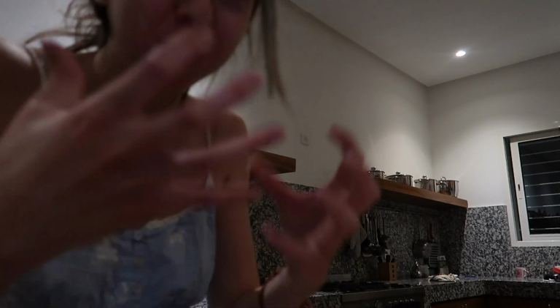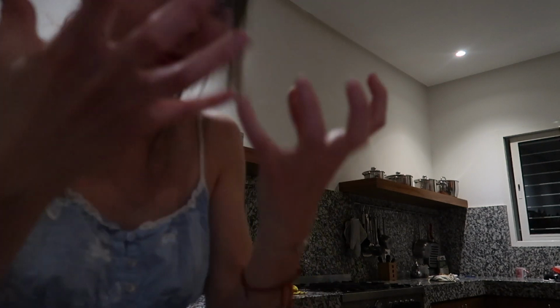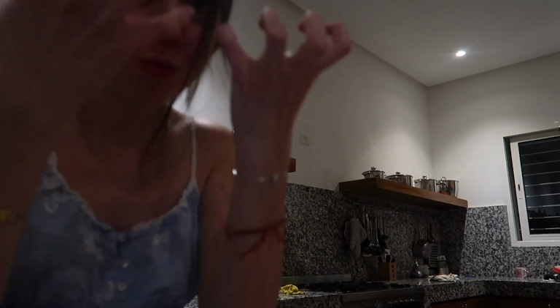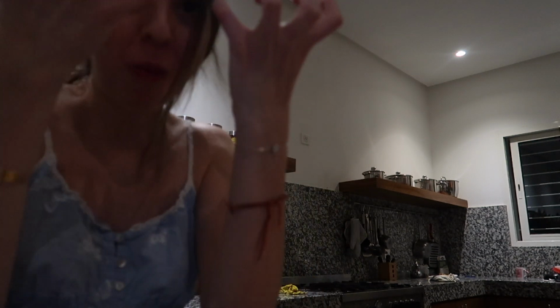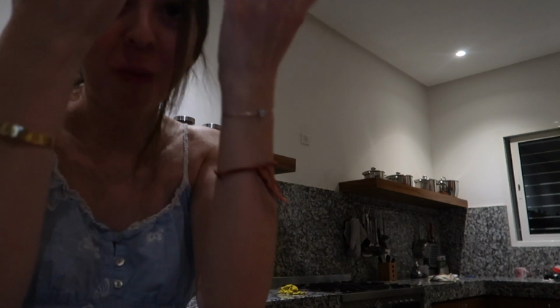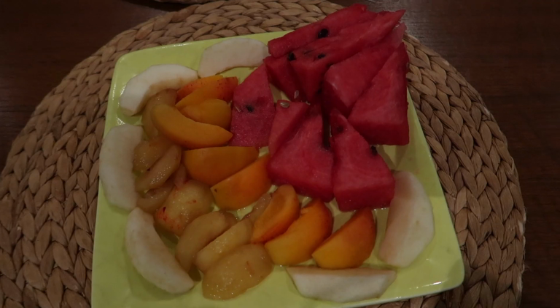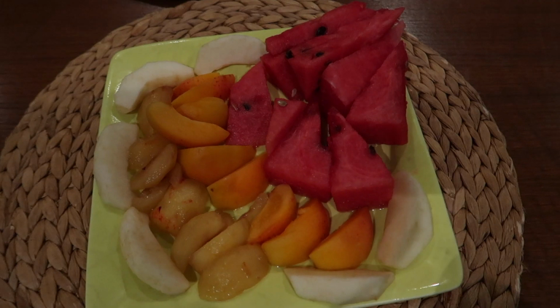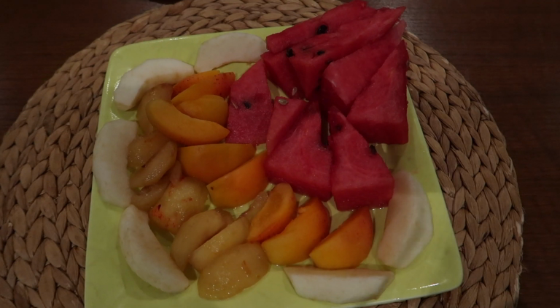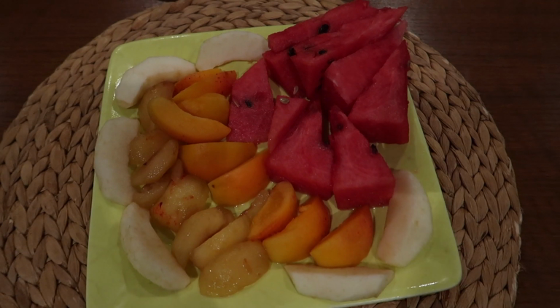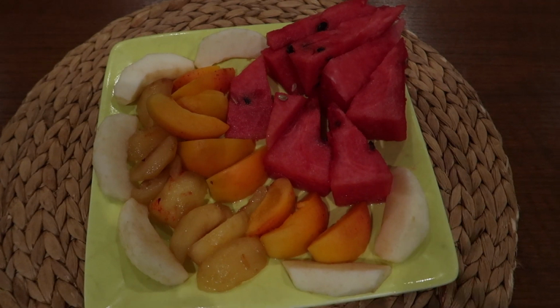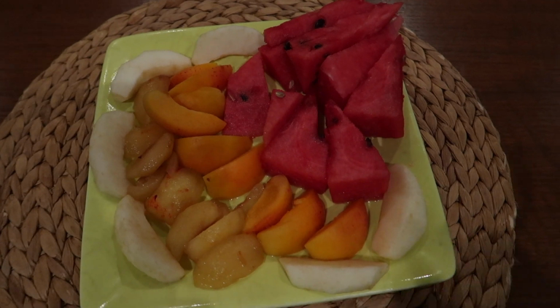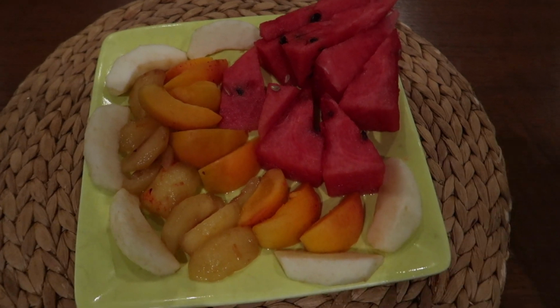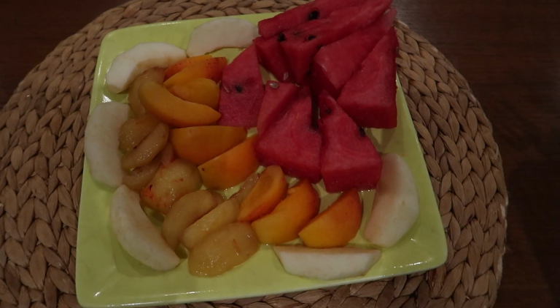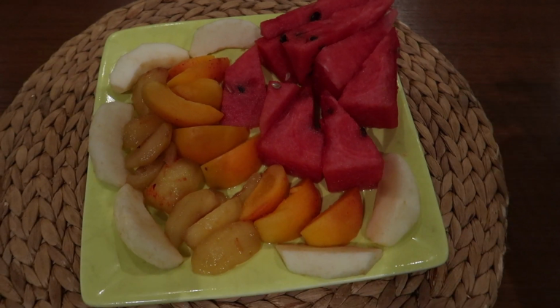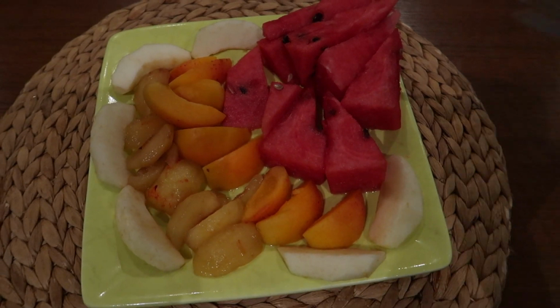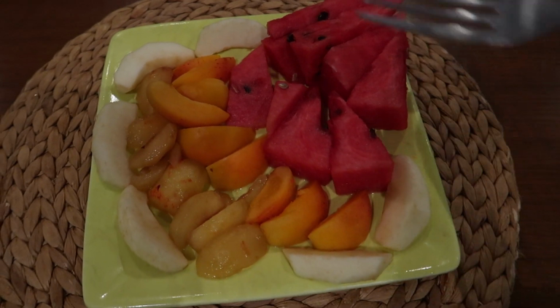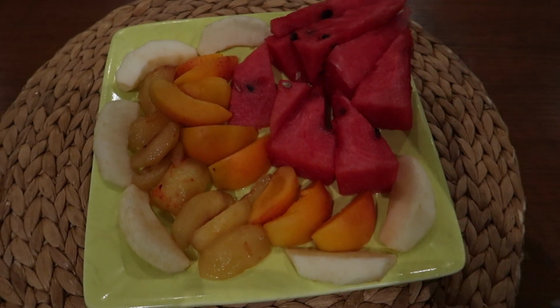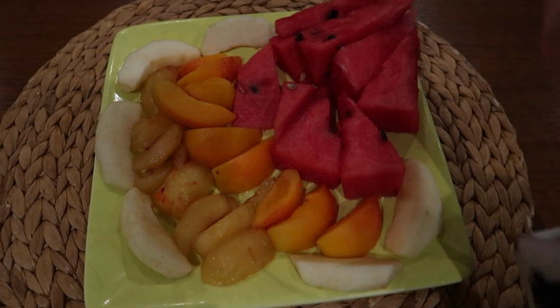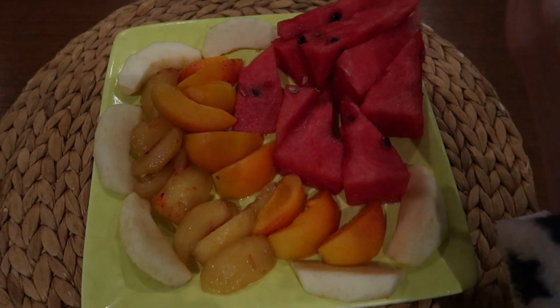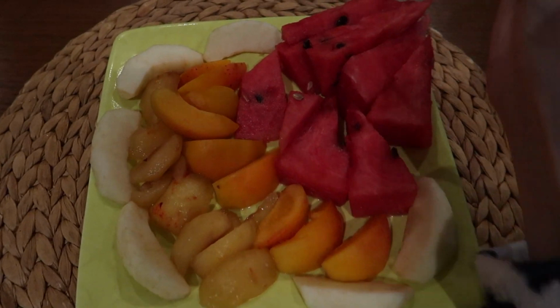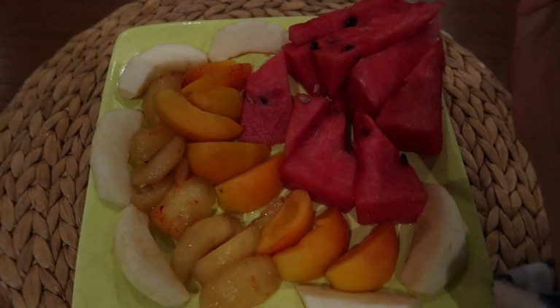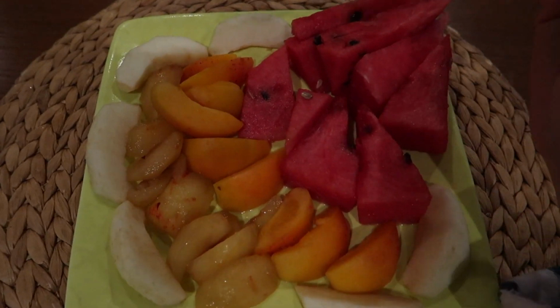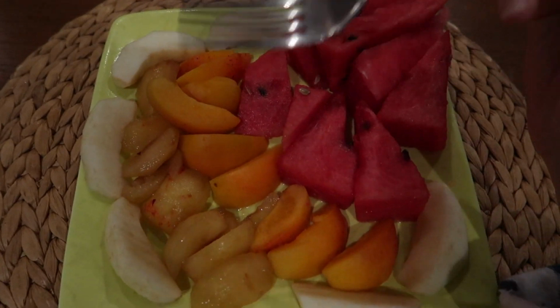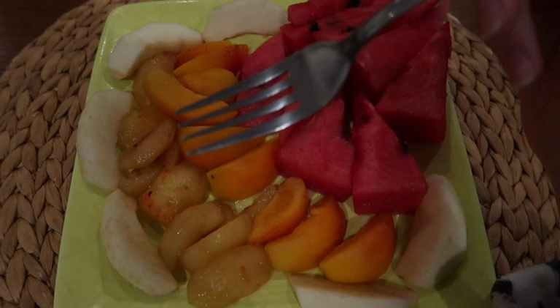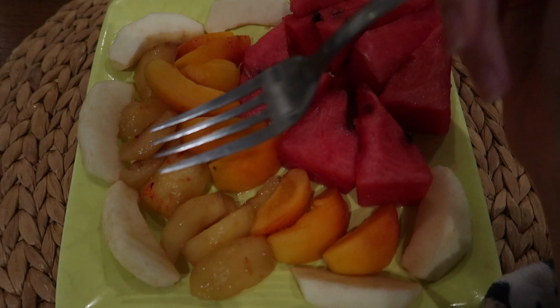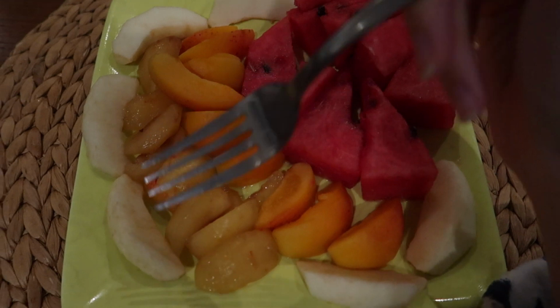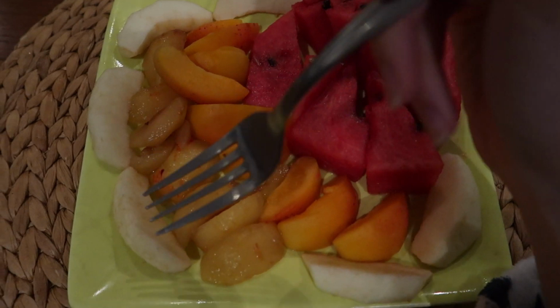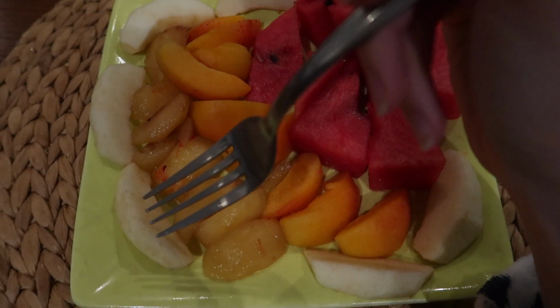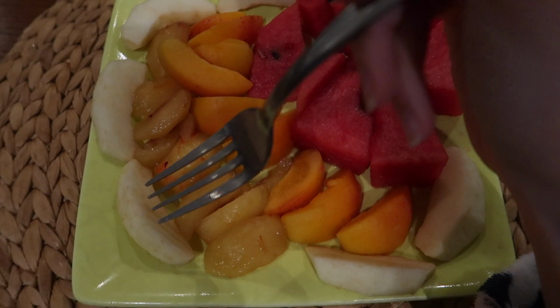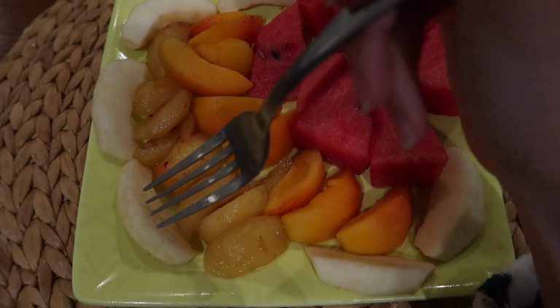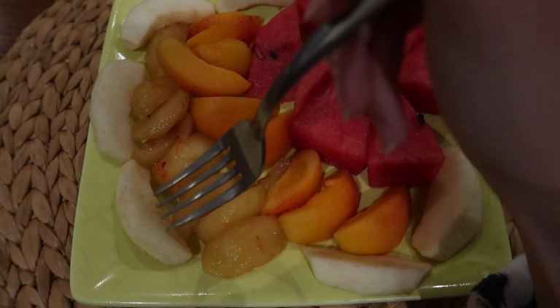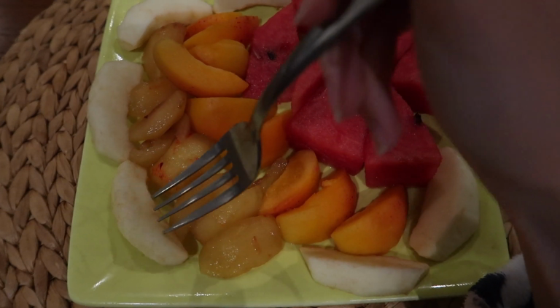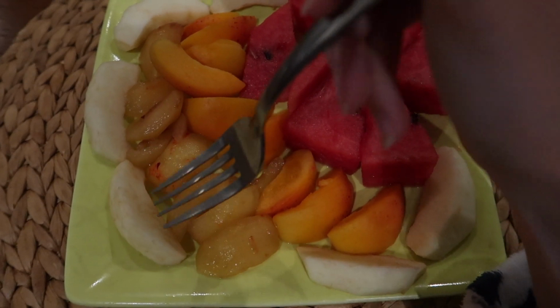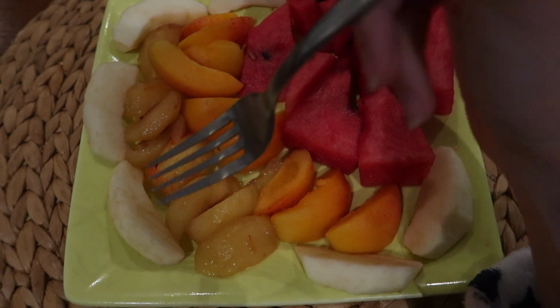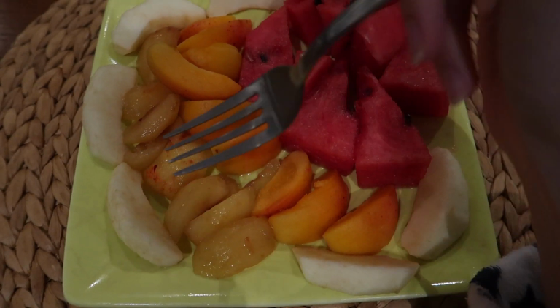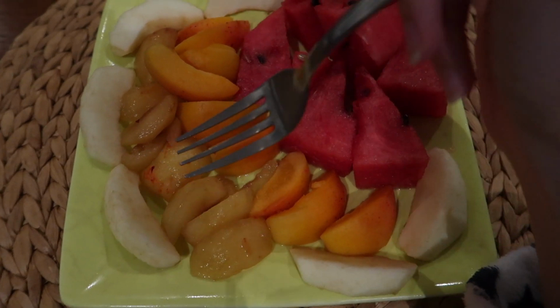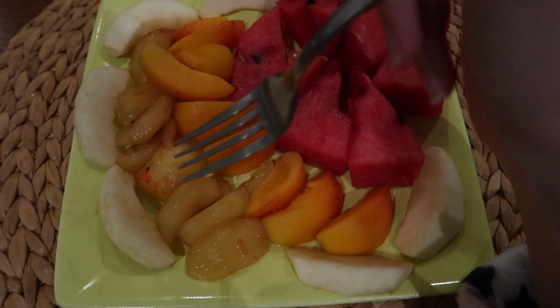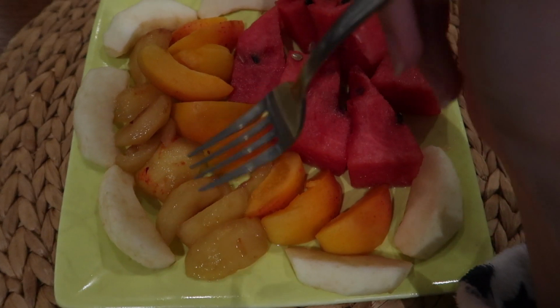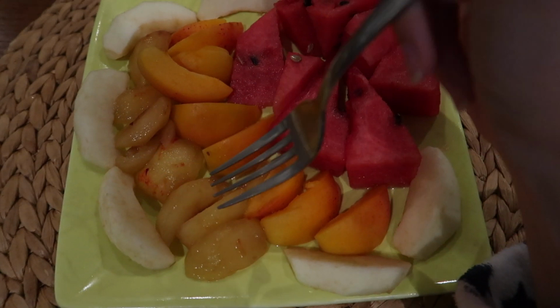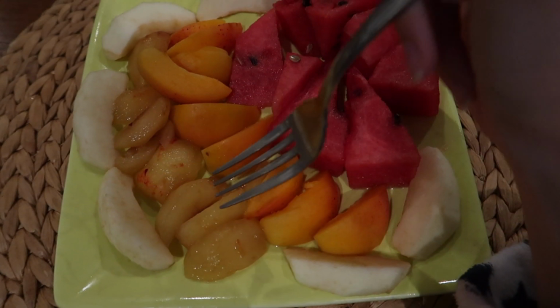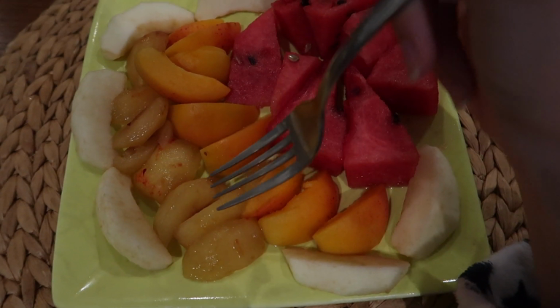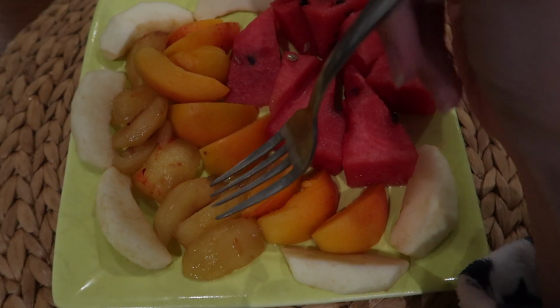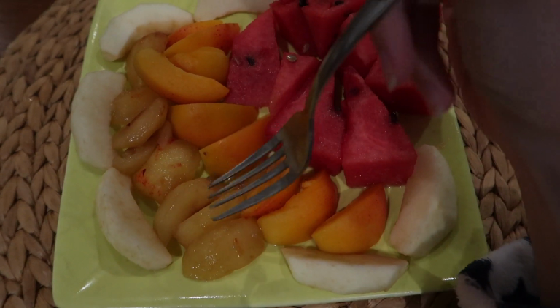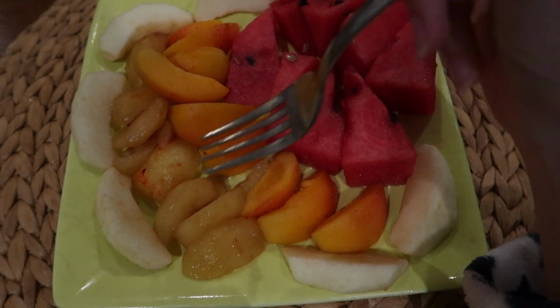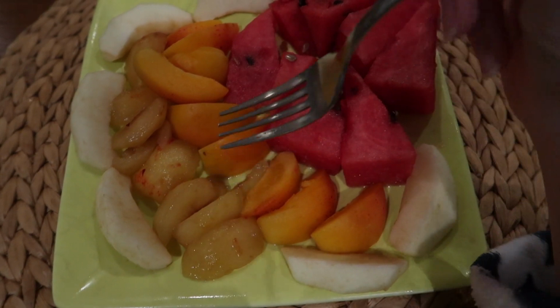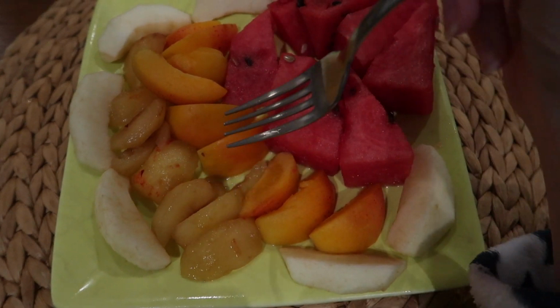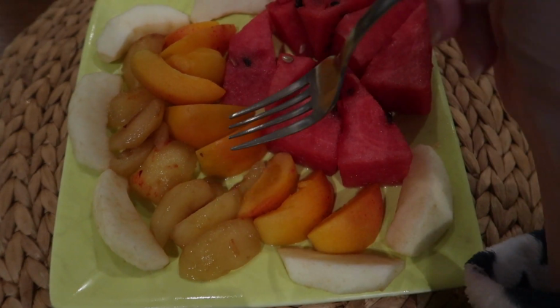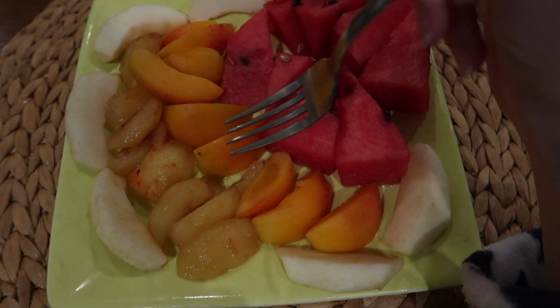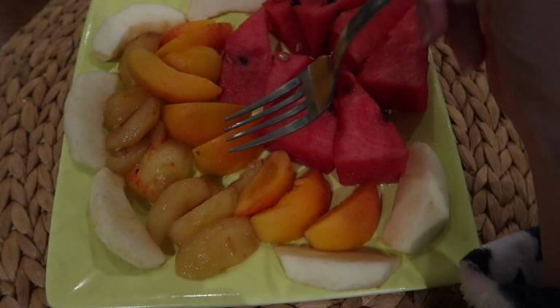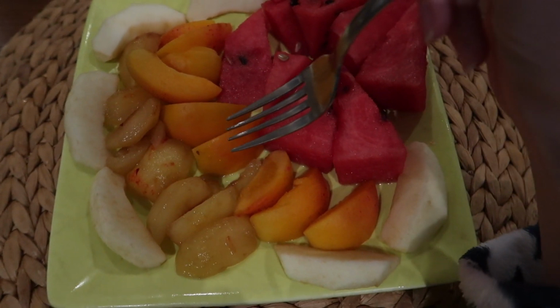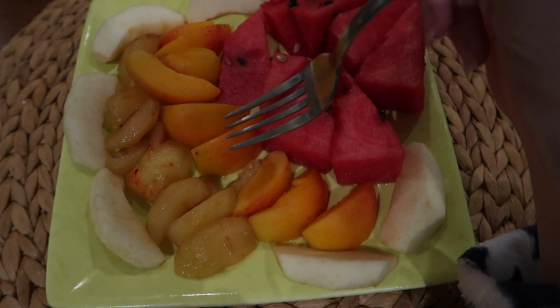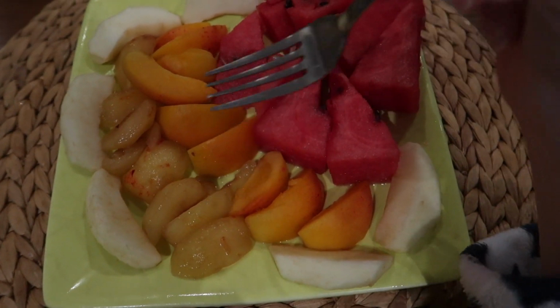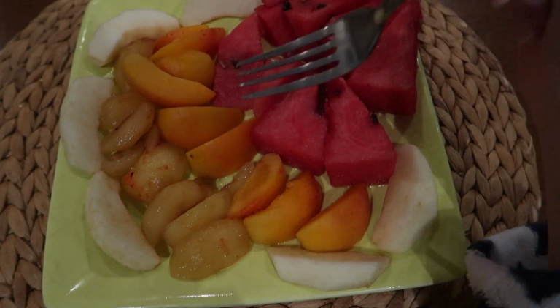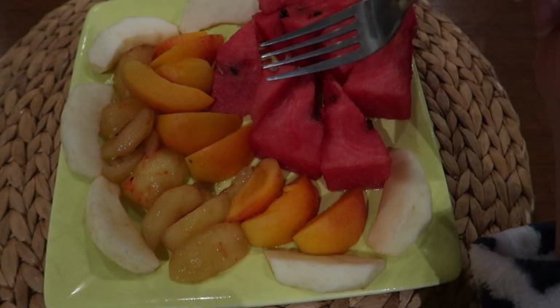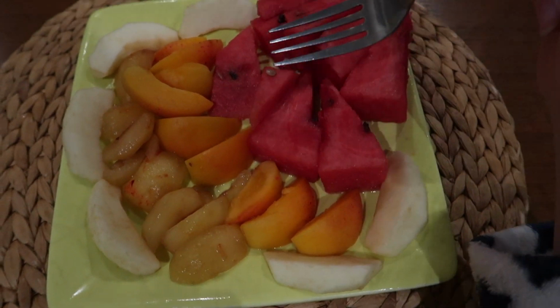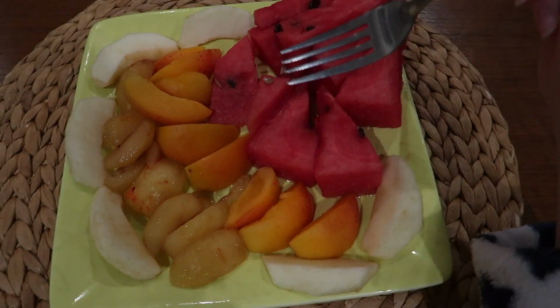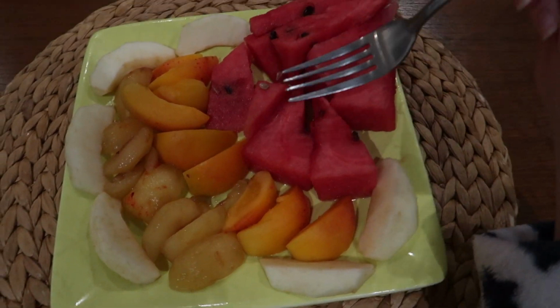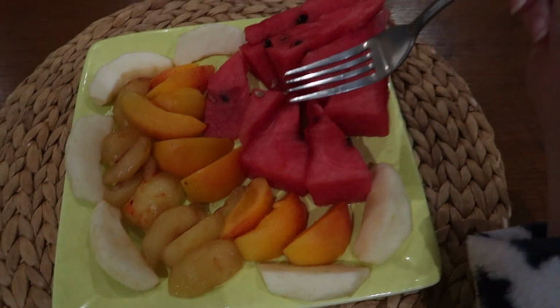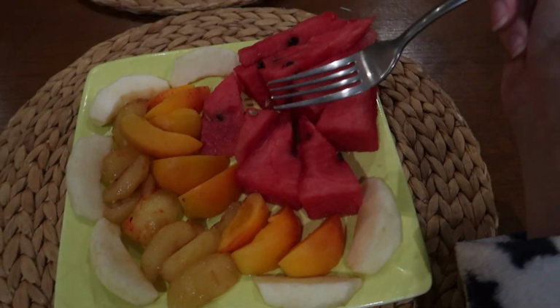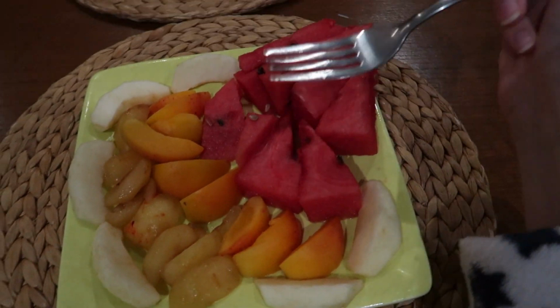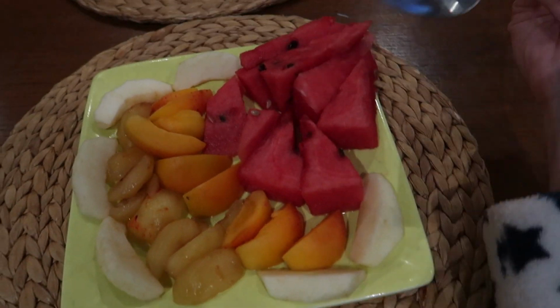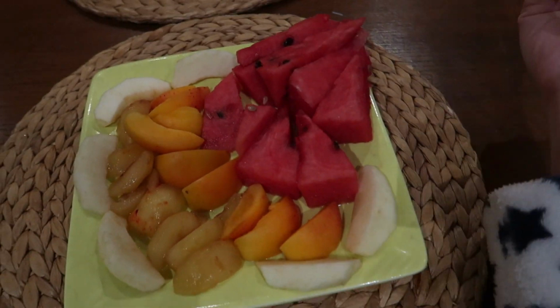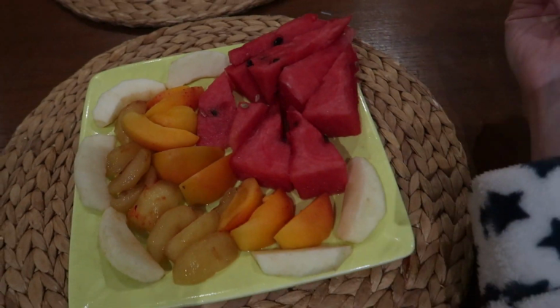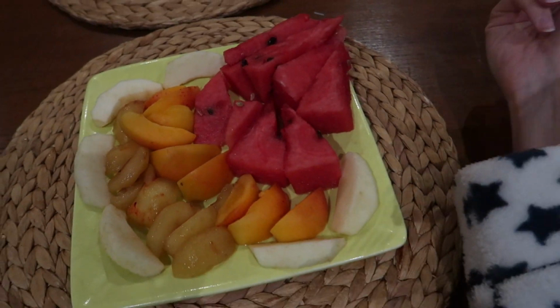For dessert I have my fruits — apples, prunes, peaches, and watermelon.